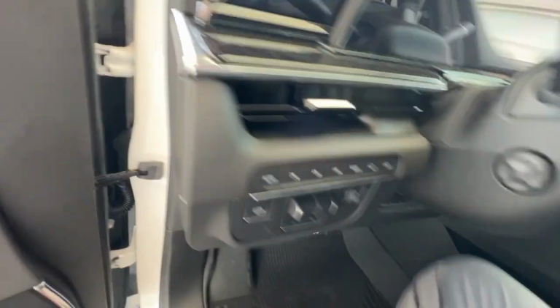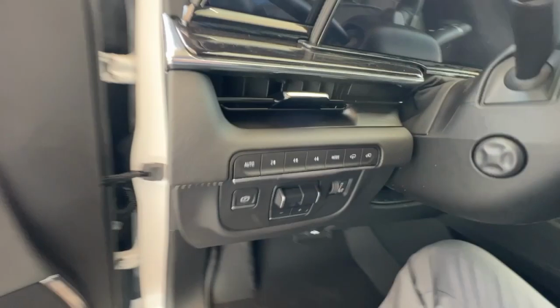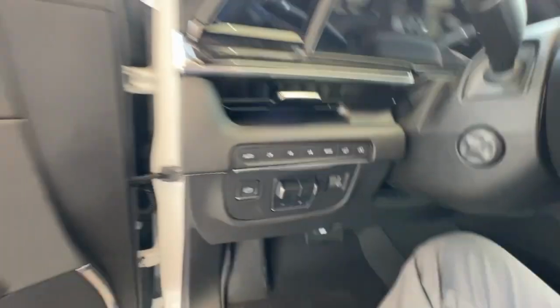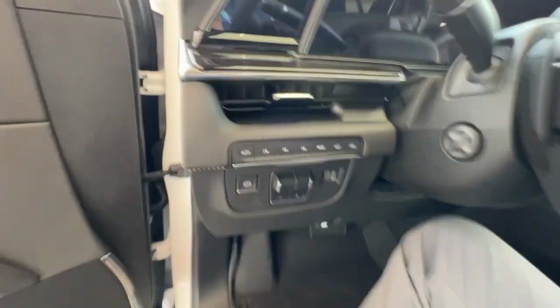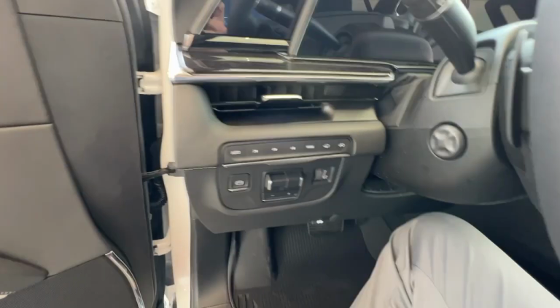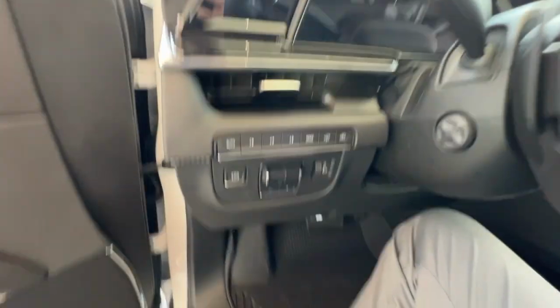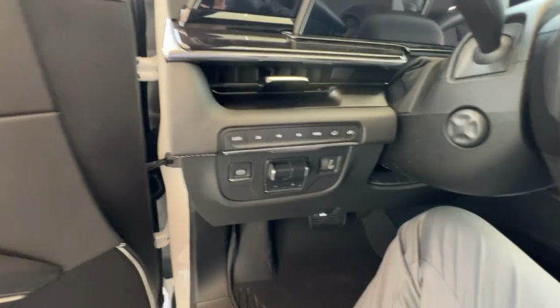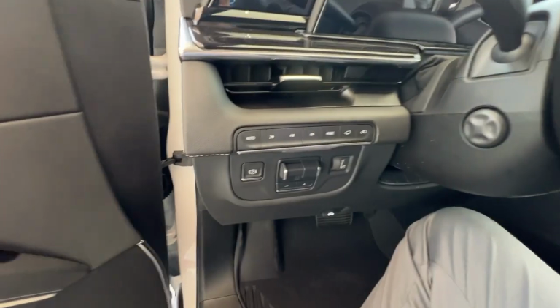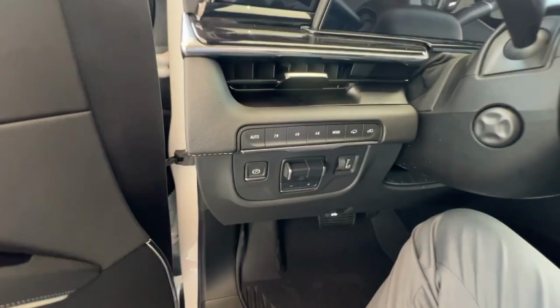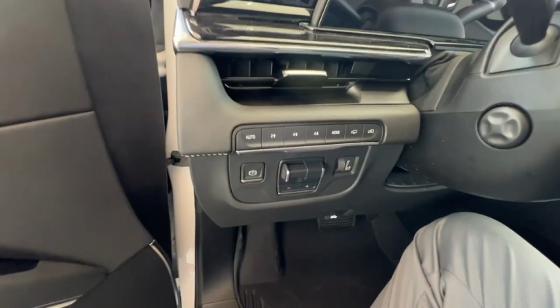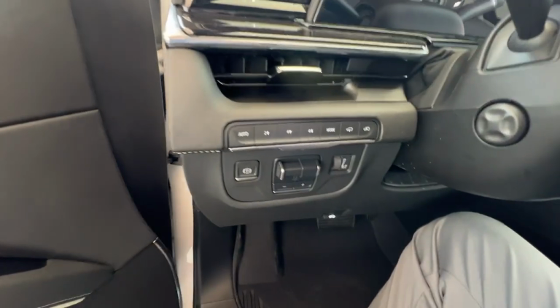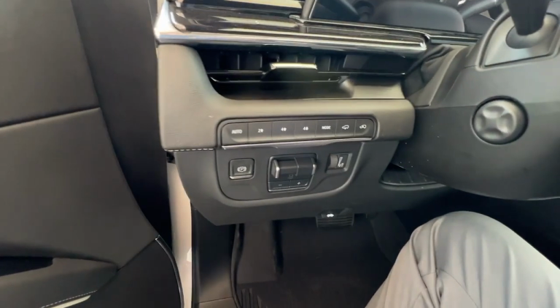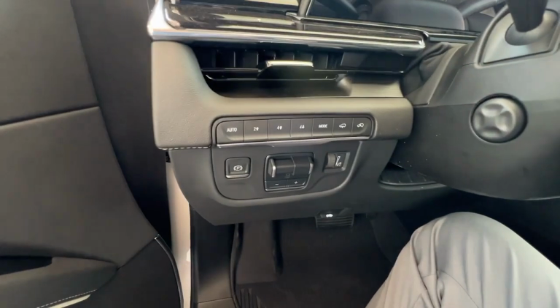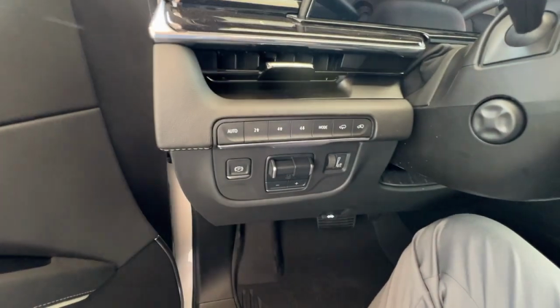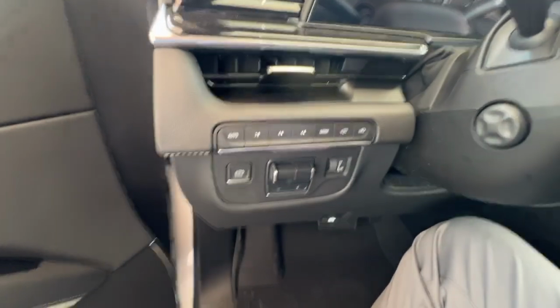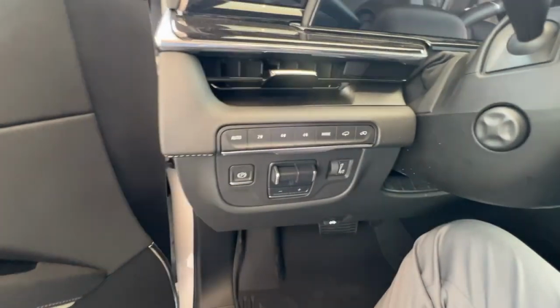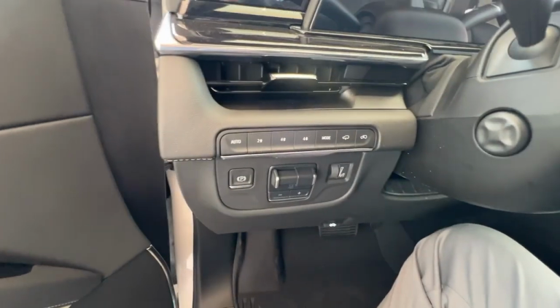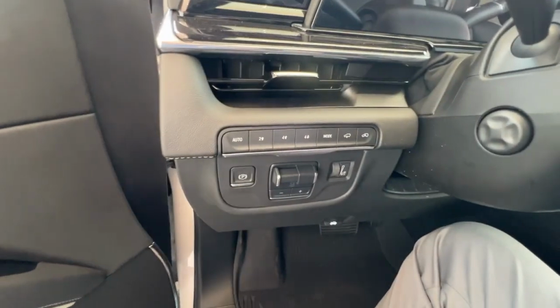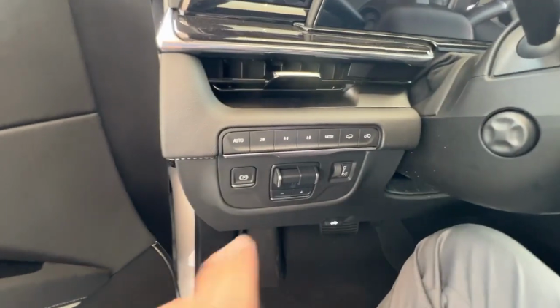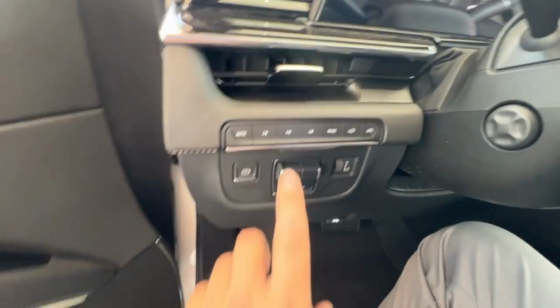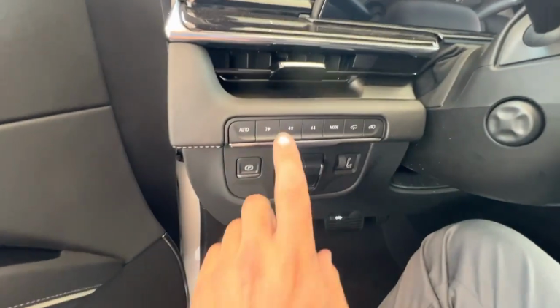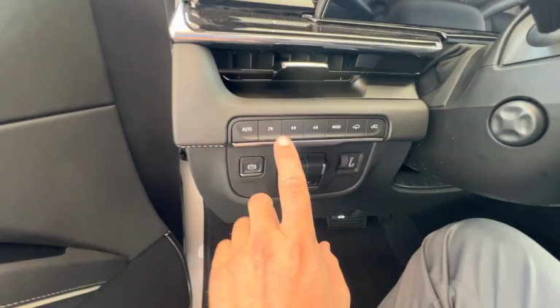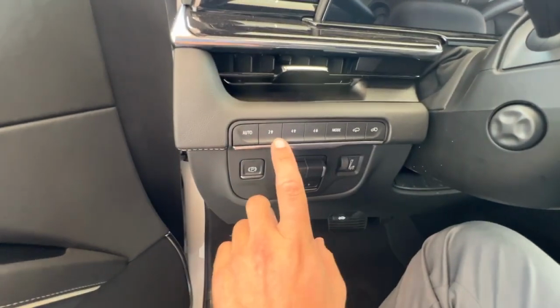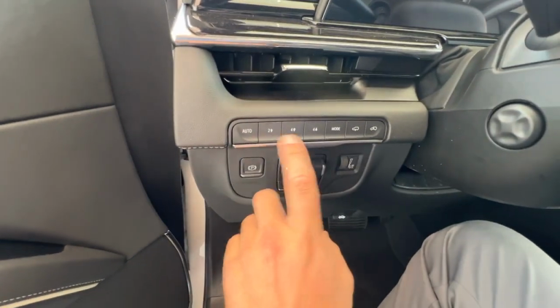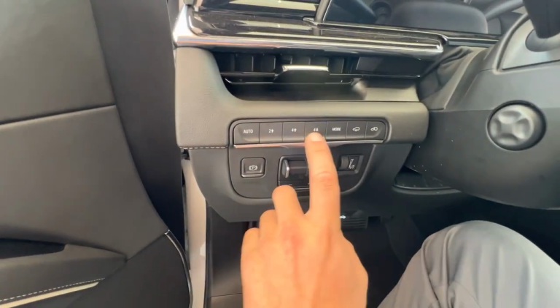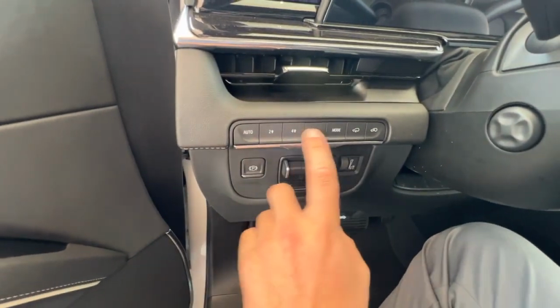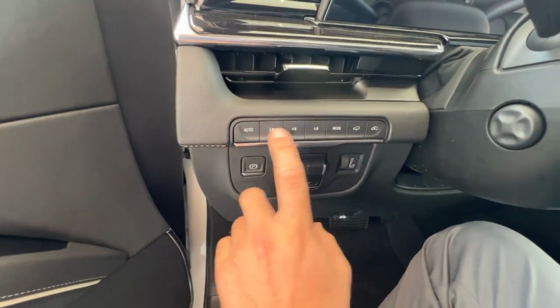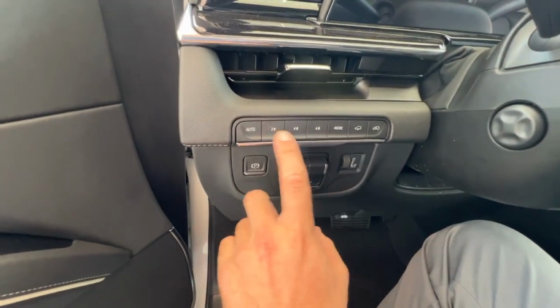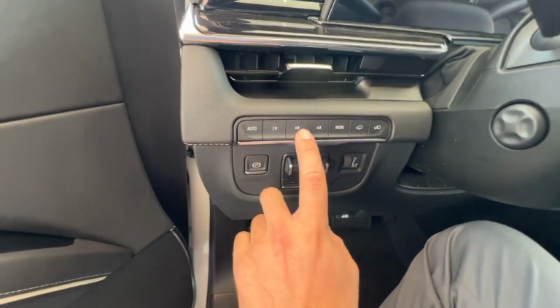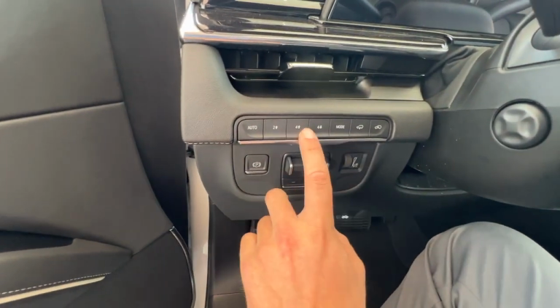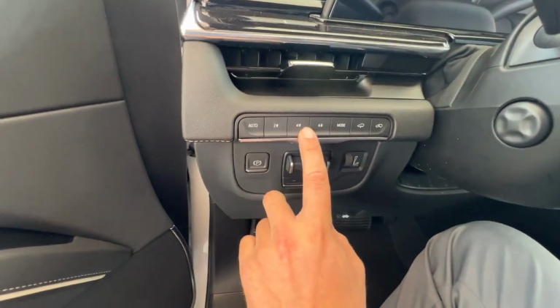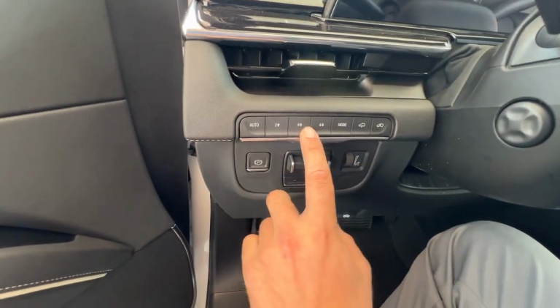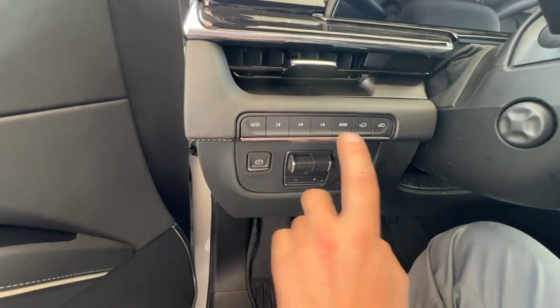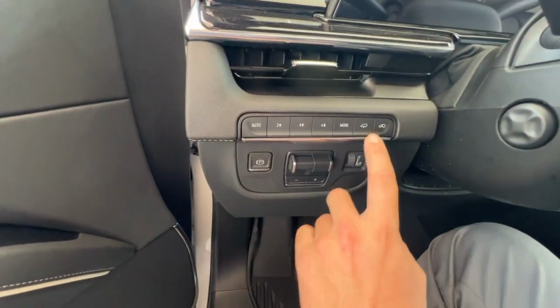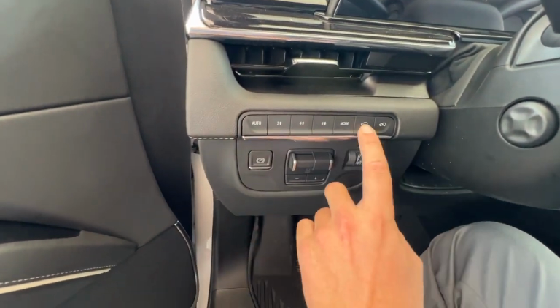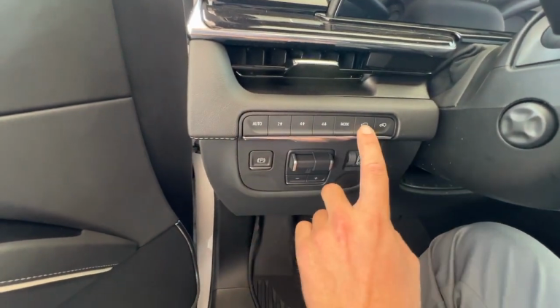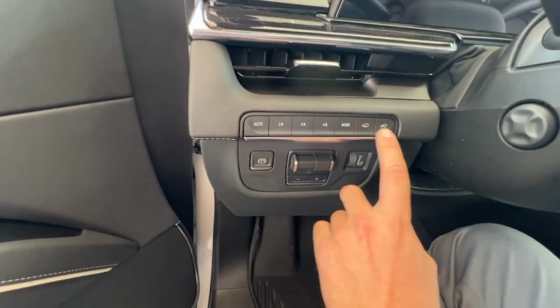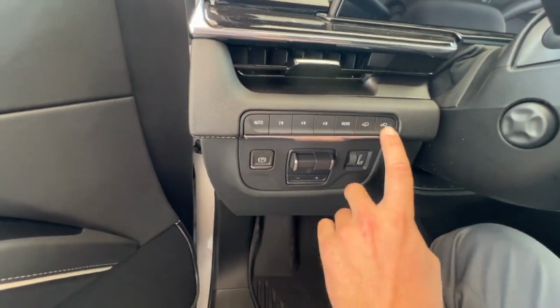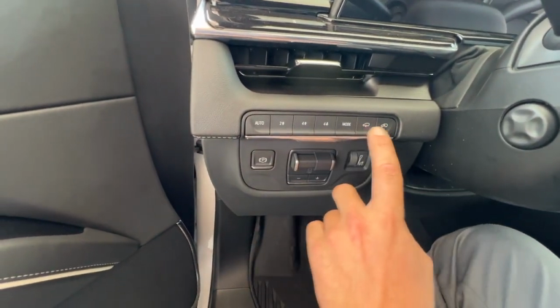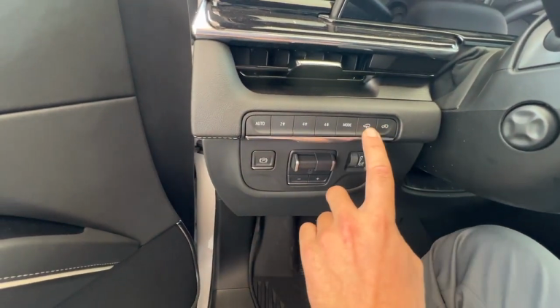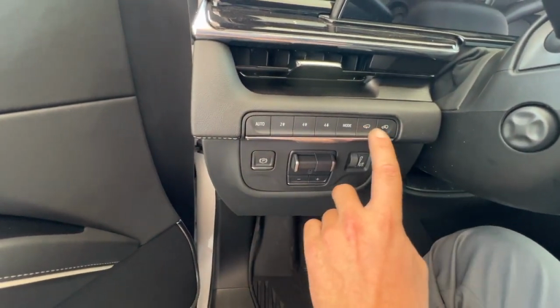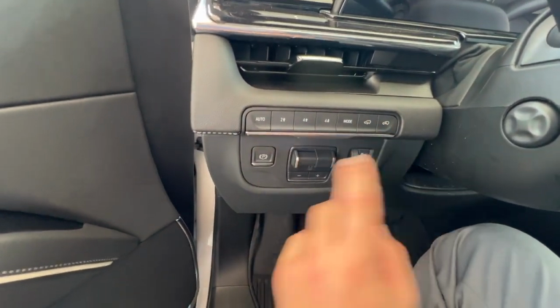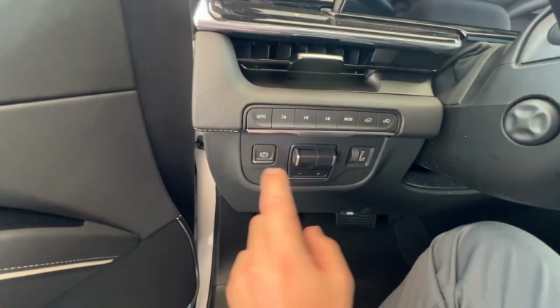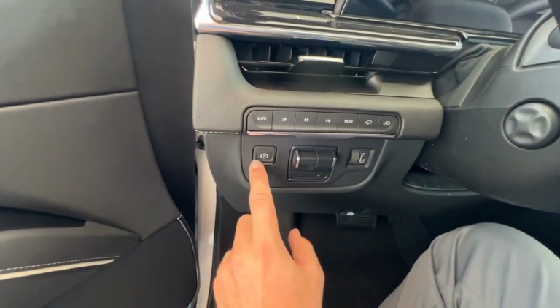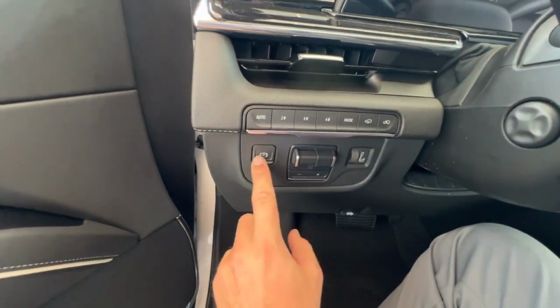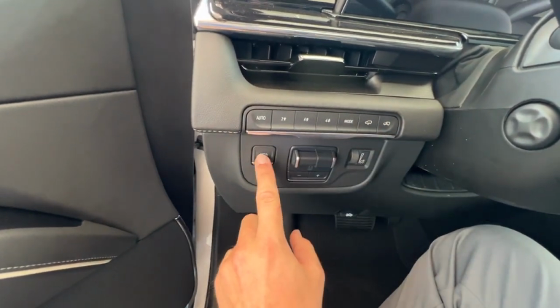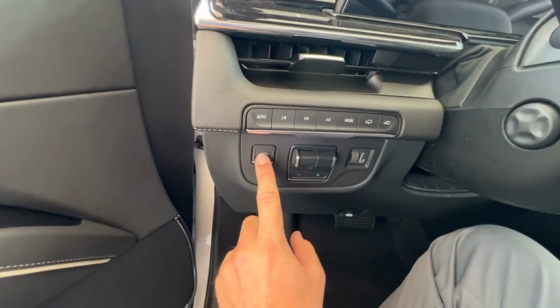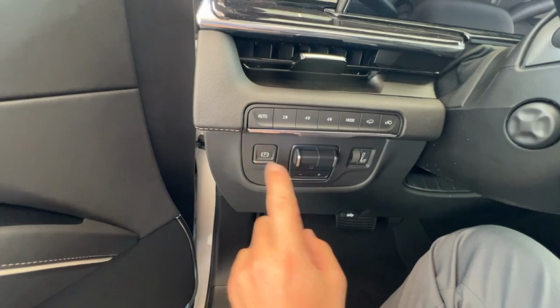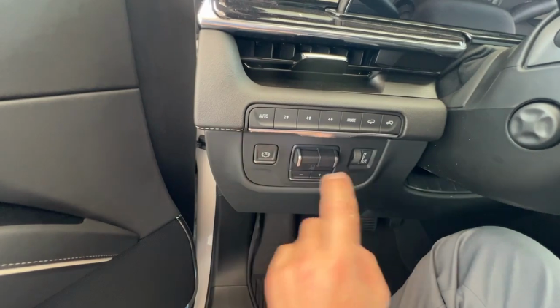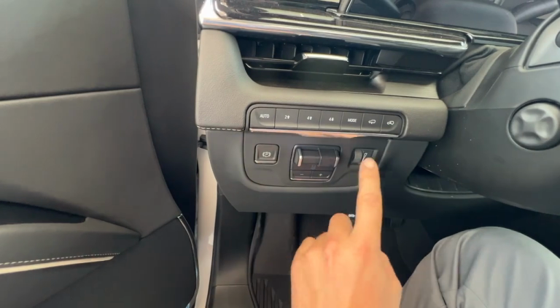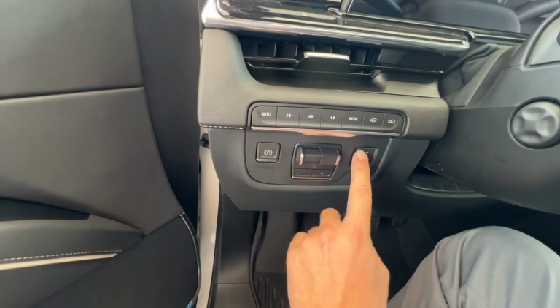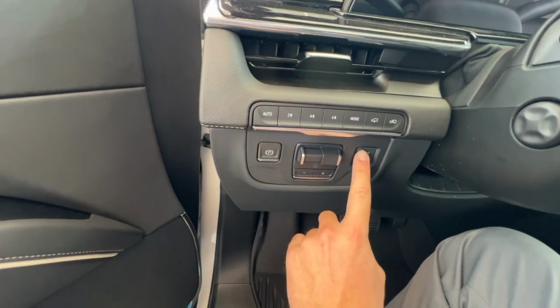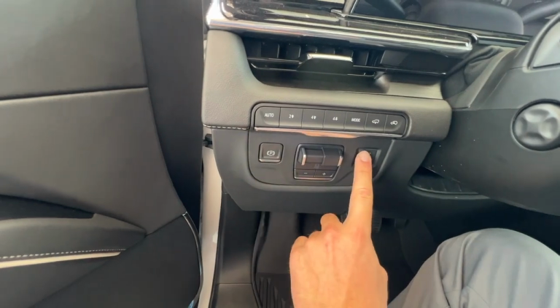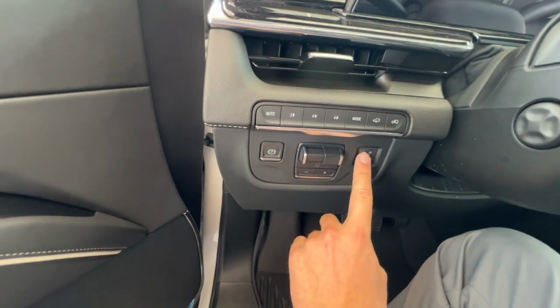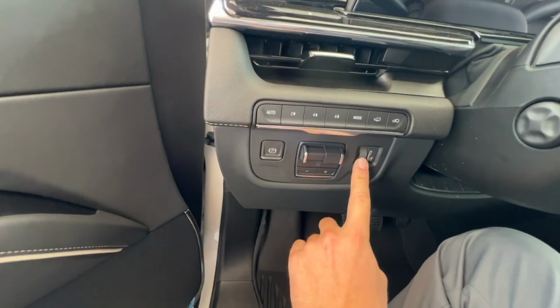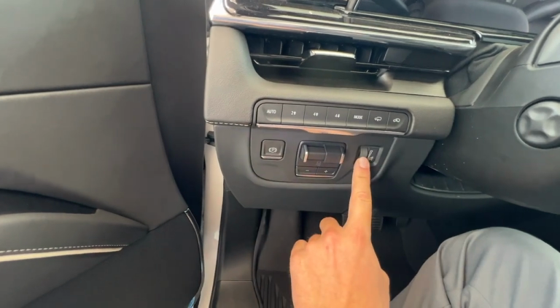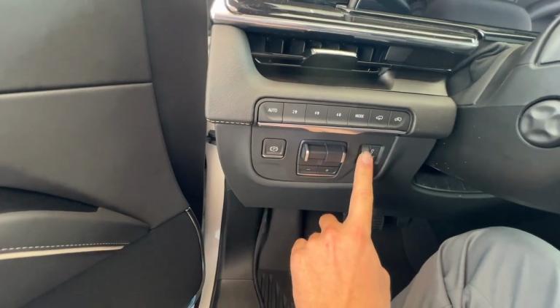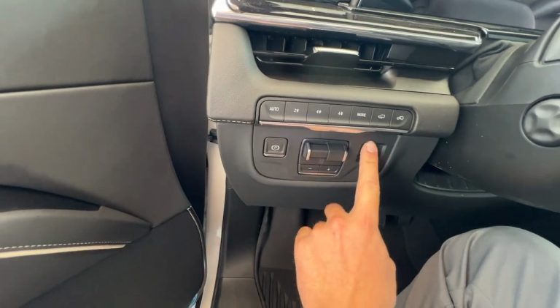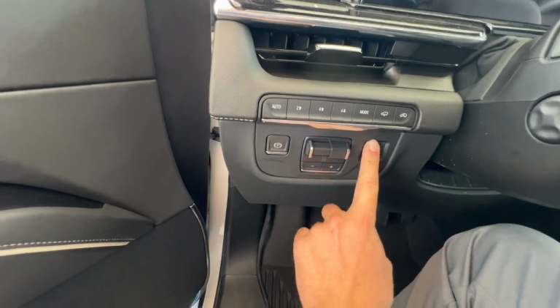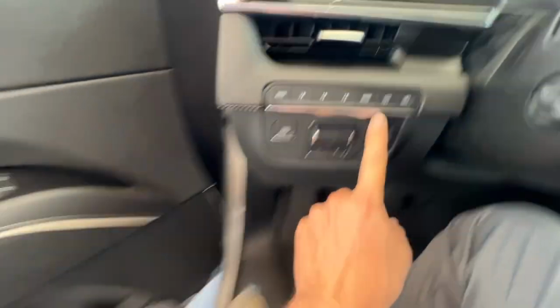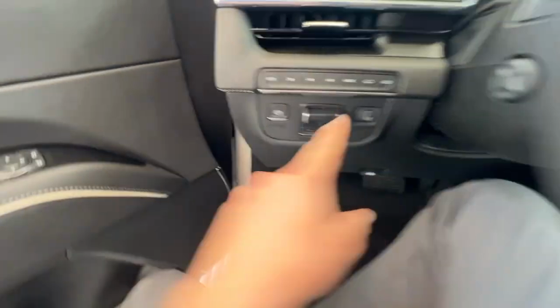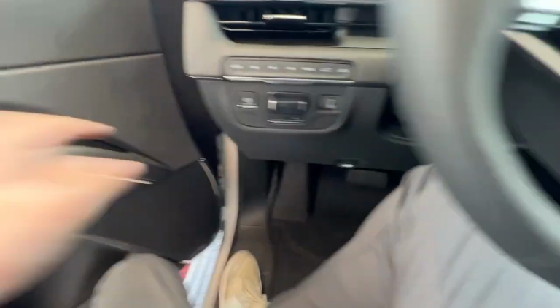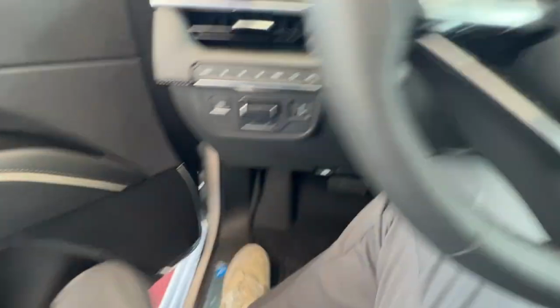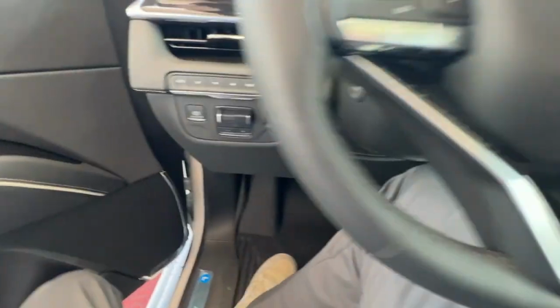As you hop in the vehicle, on the left-hand side here you'll have your drivetrain options, your ride height settings, parking brake, and odometer brightness settings.